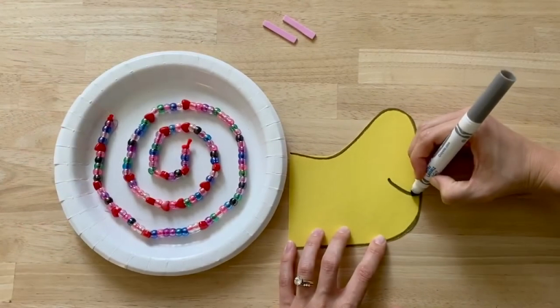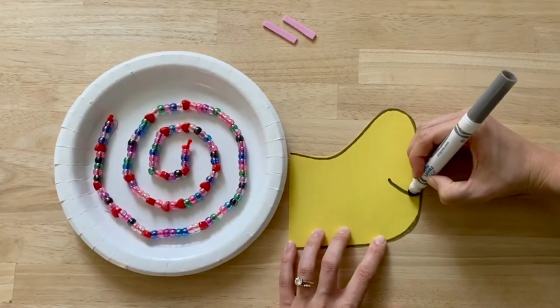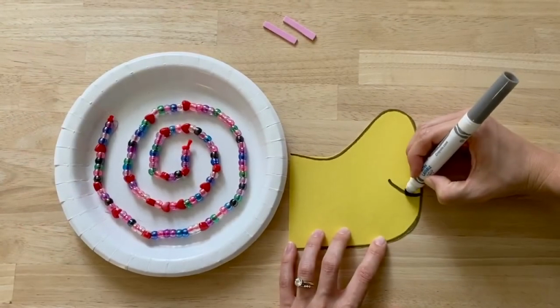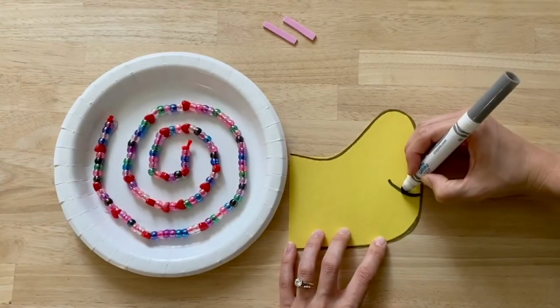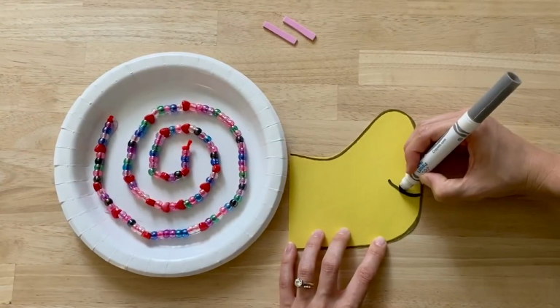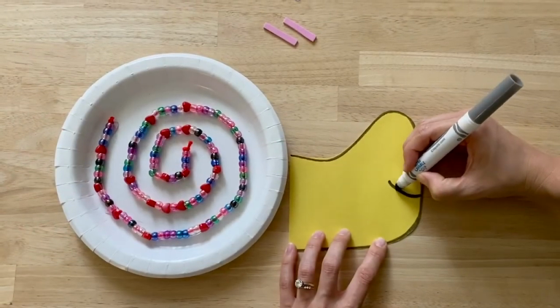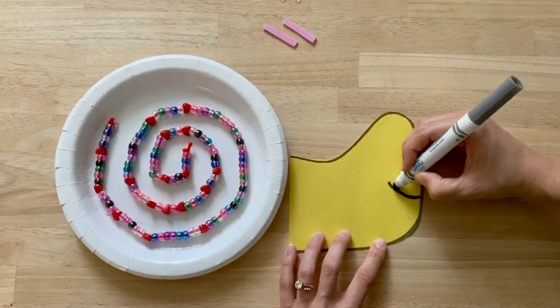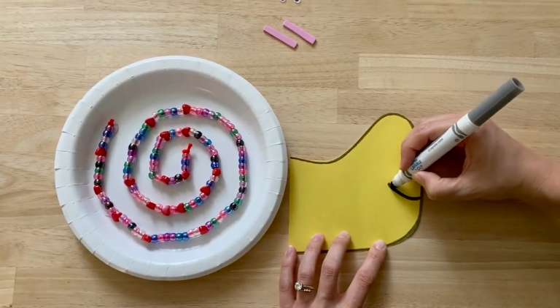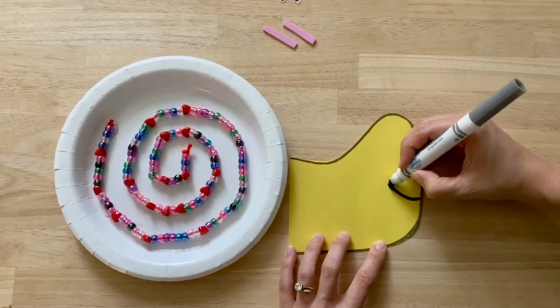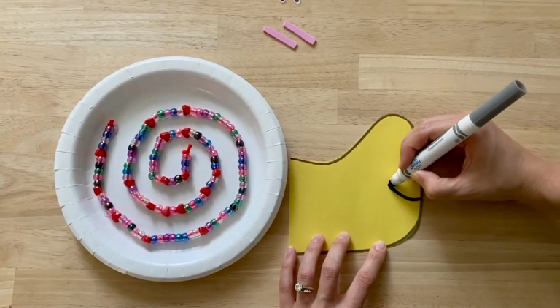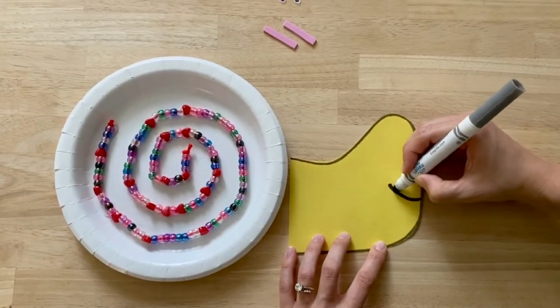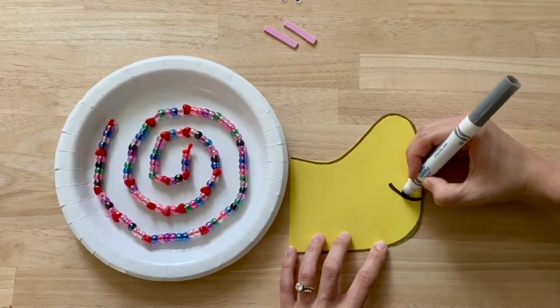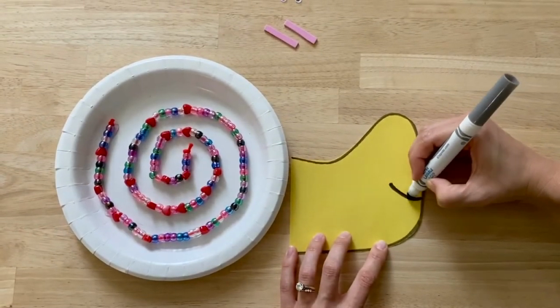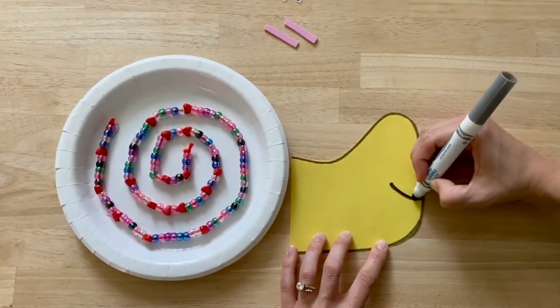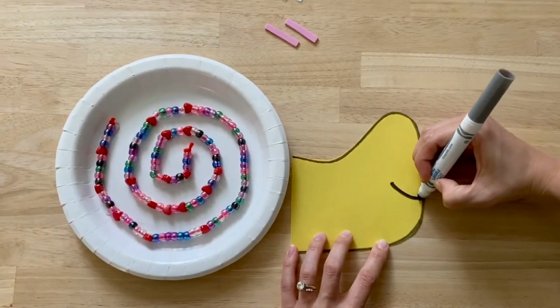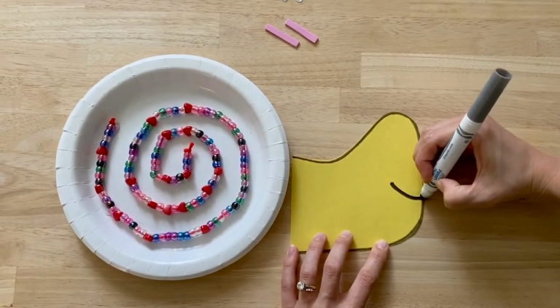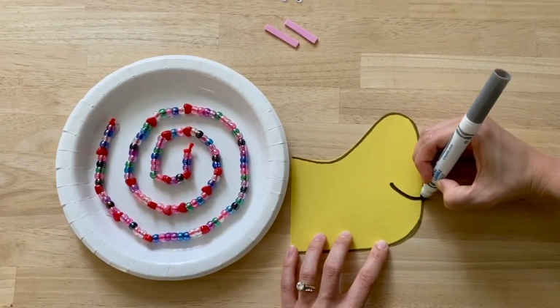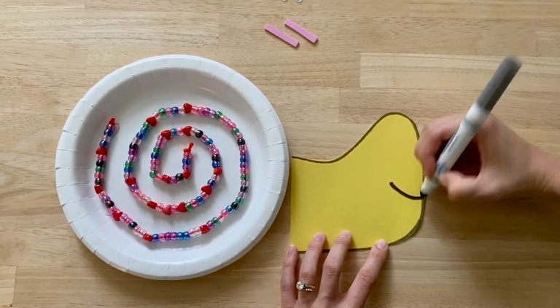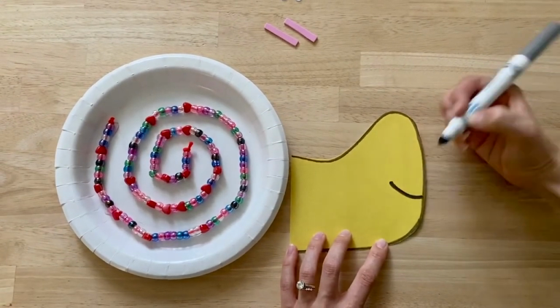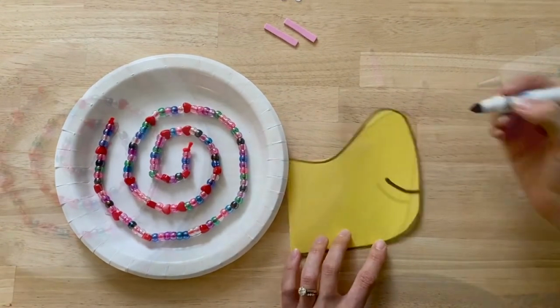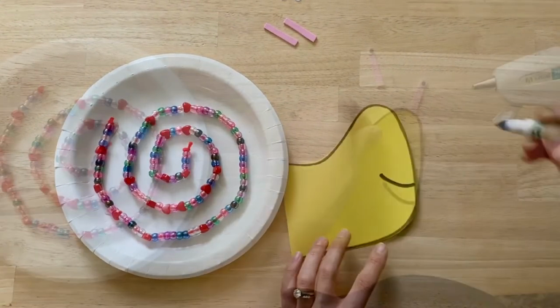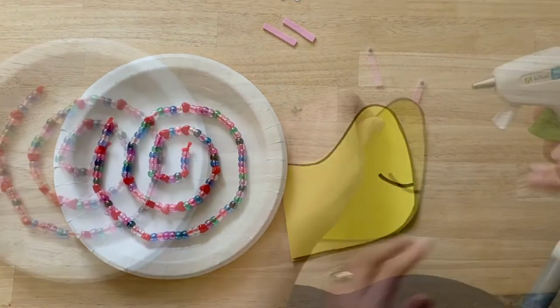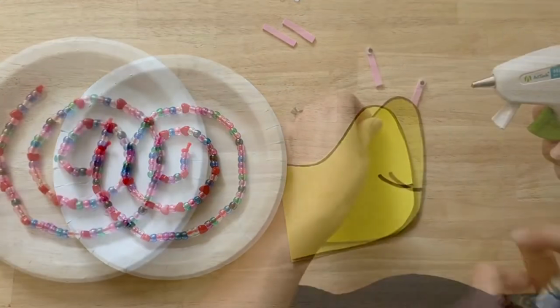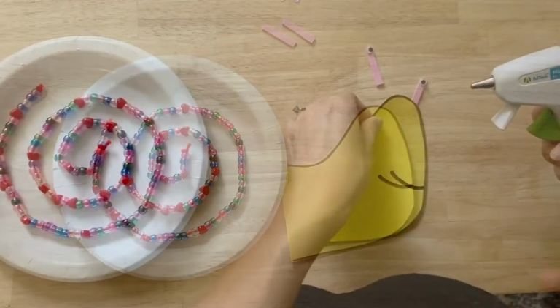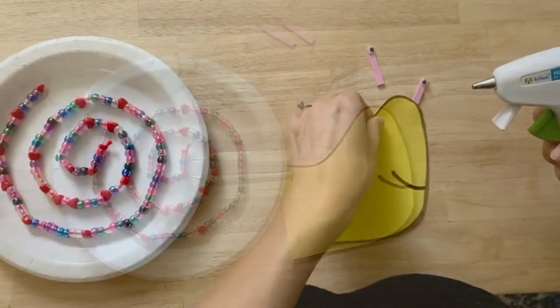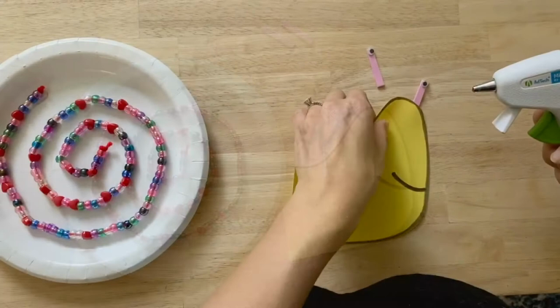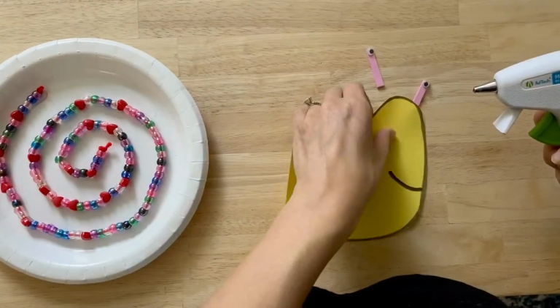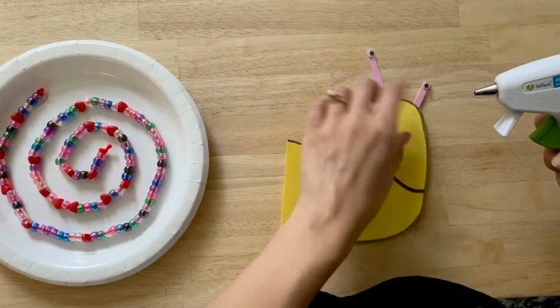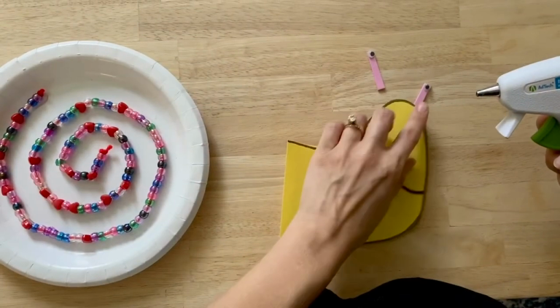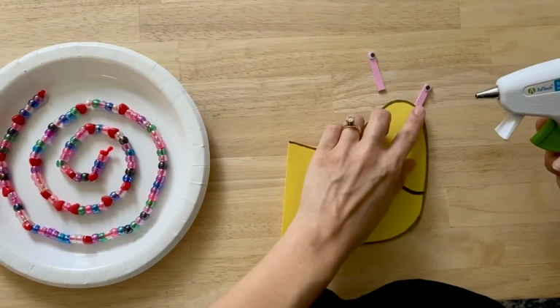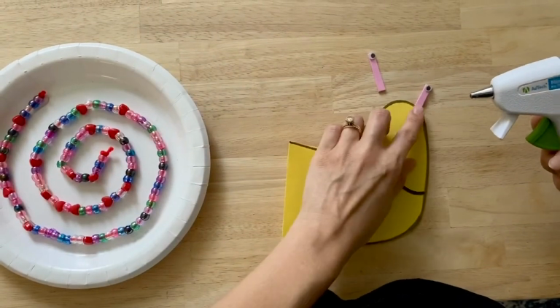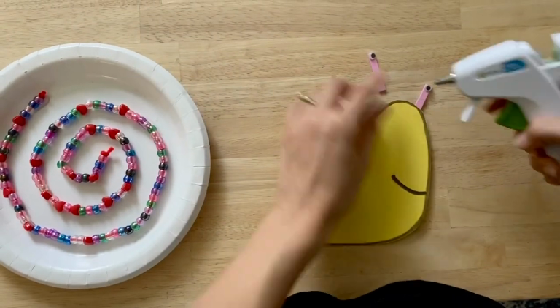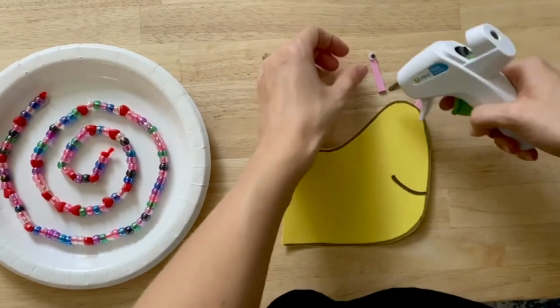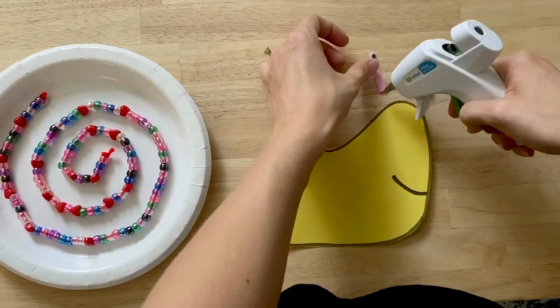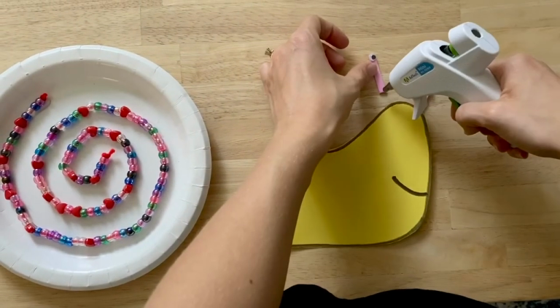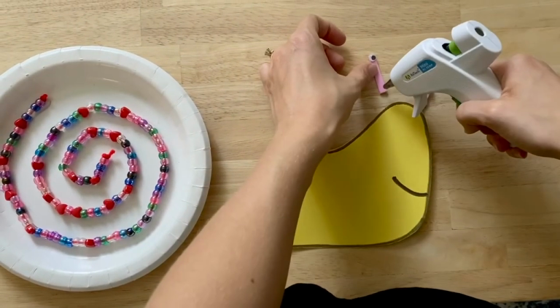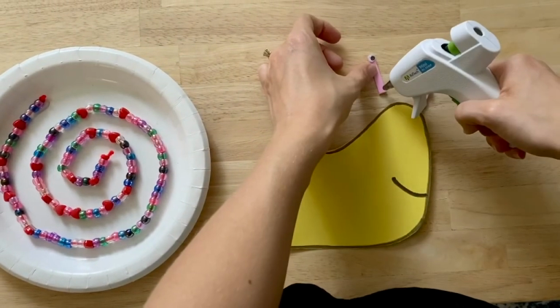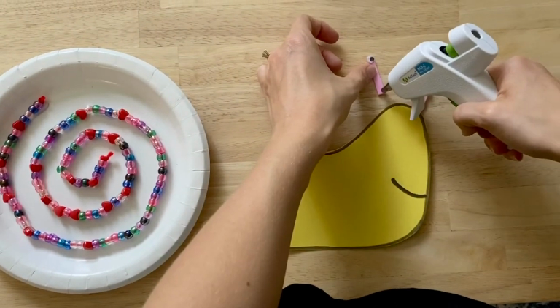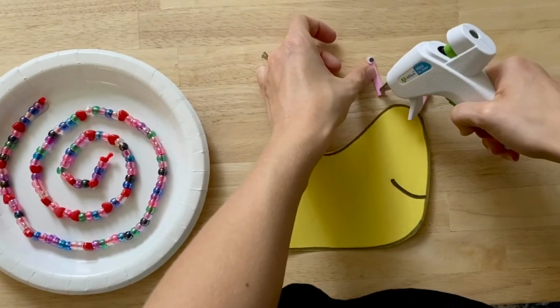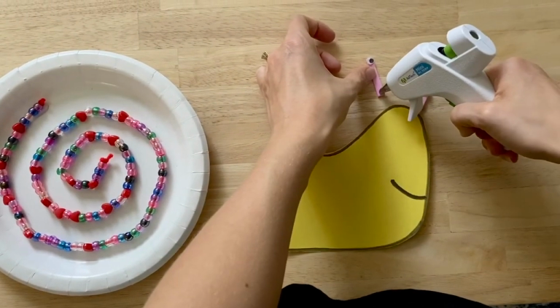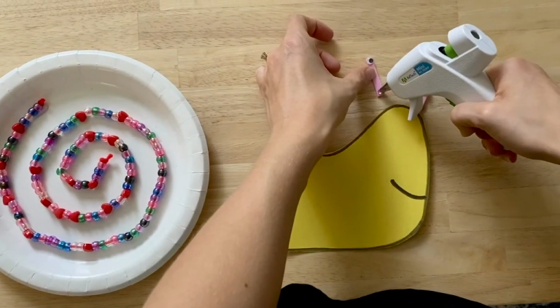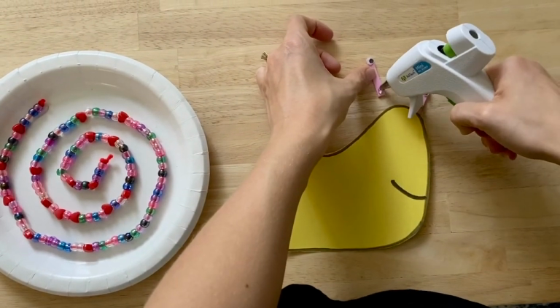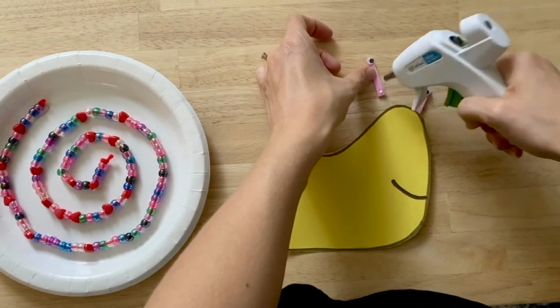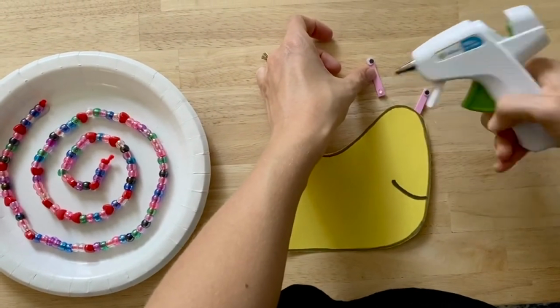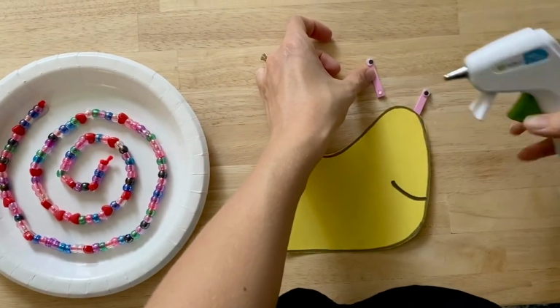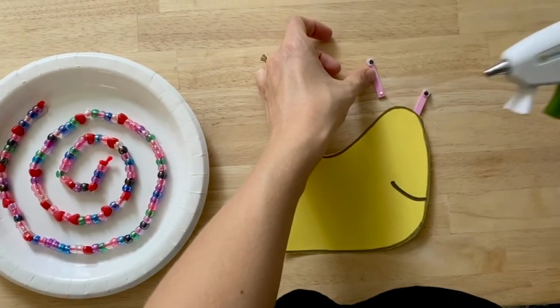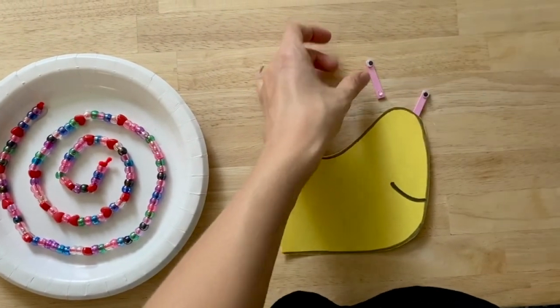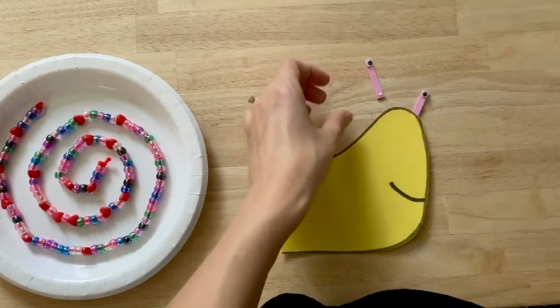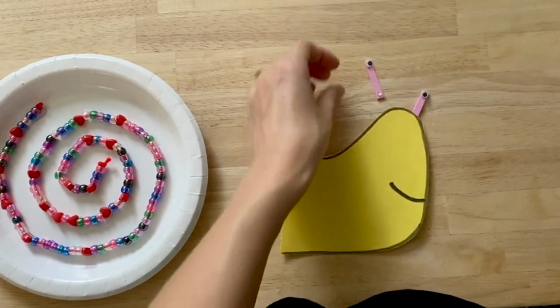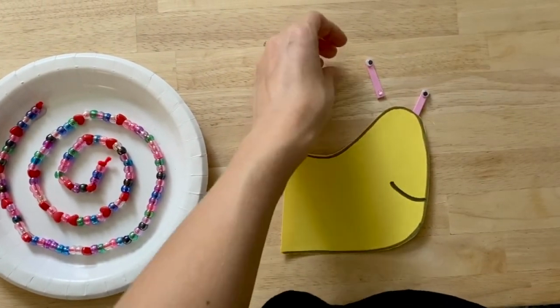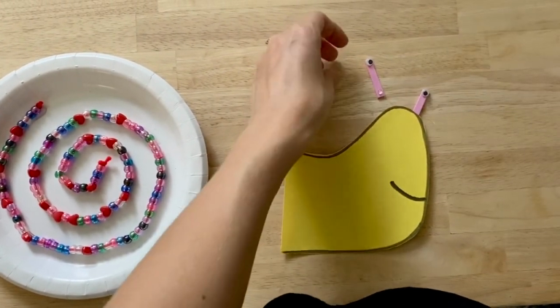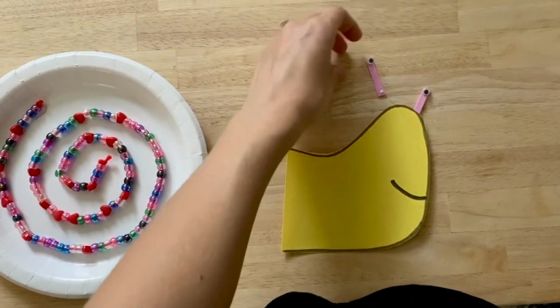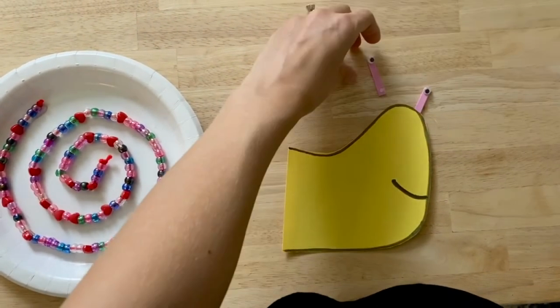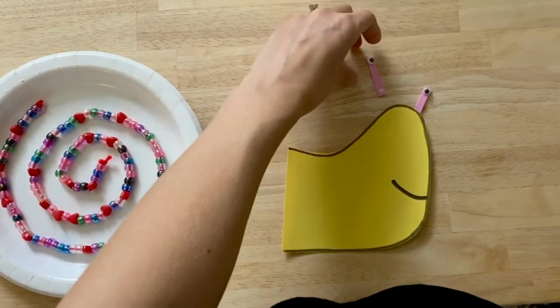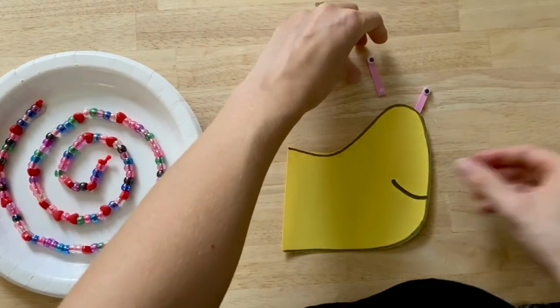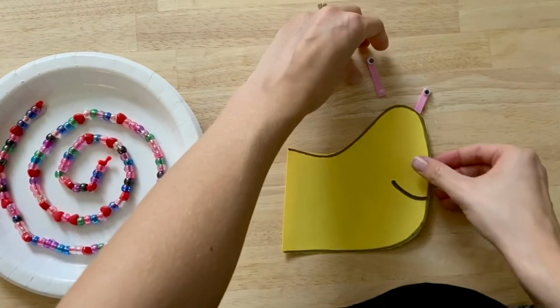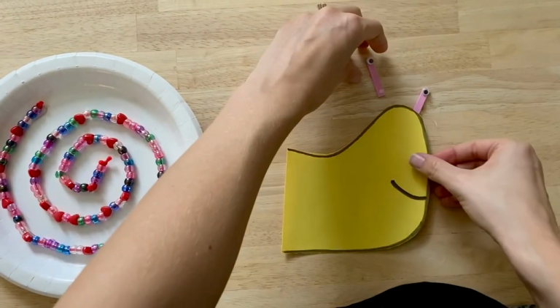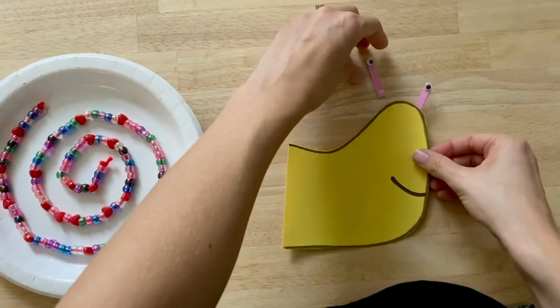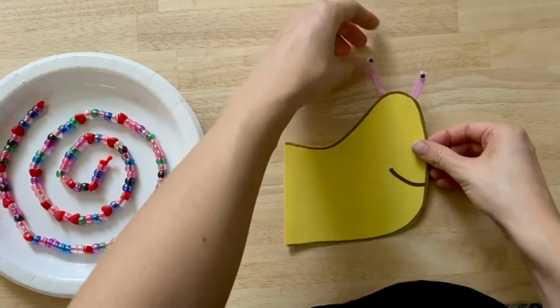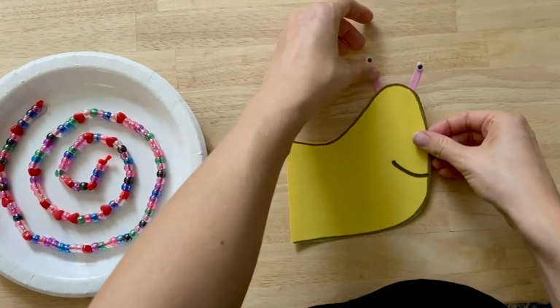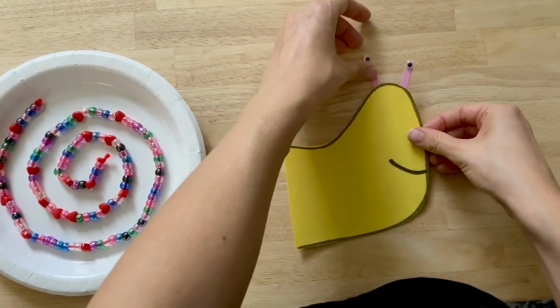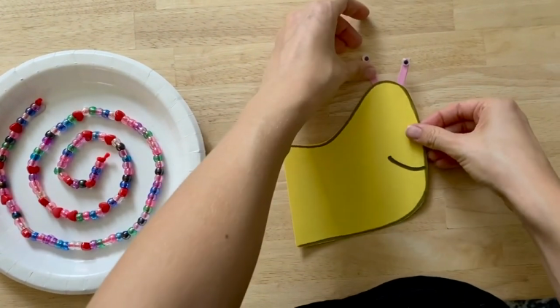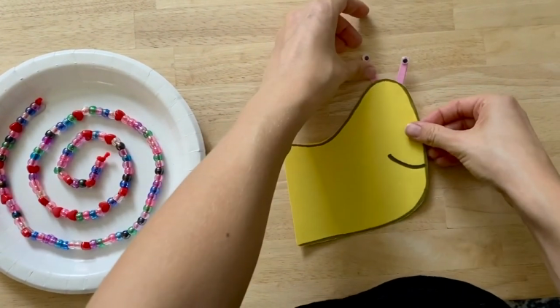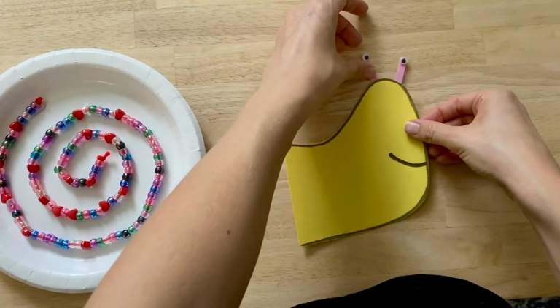Add a smile, then glue the eyes on, and the head to the body.